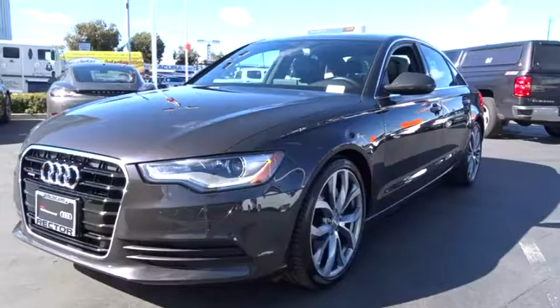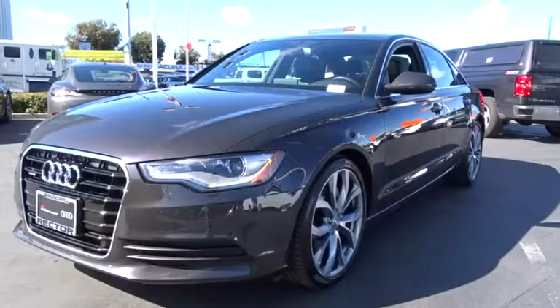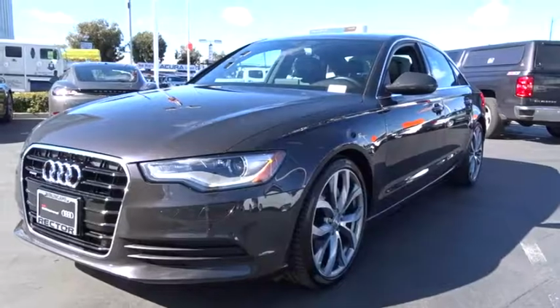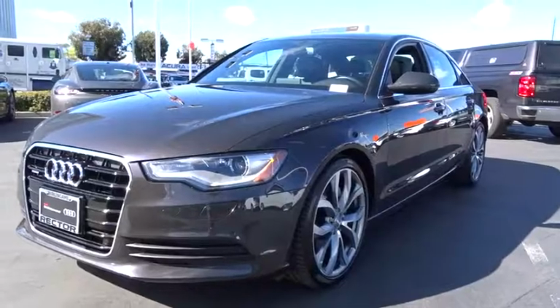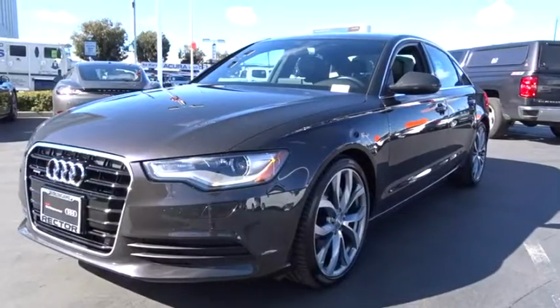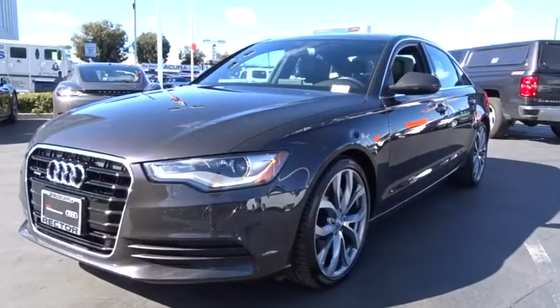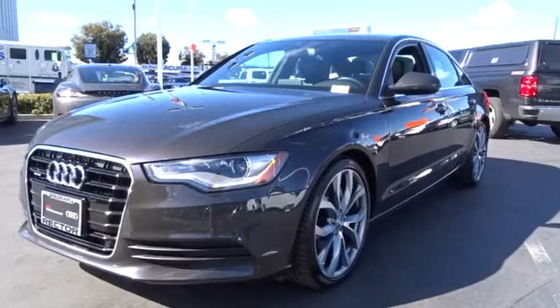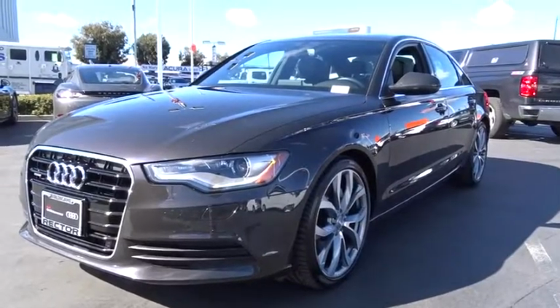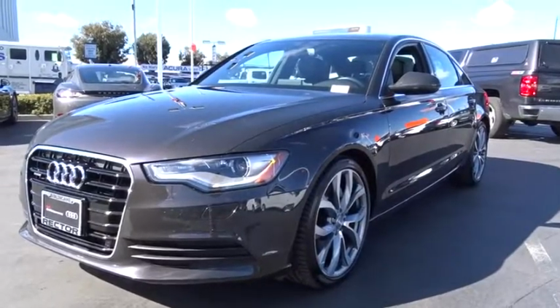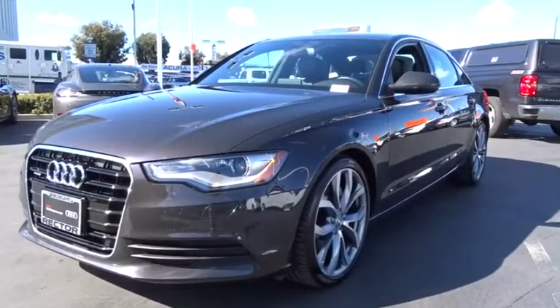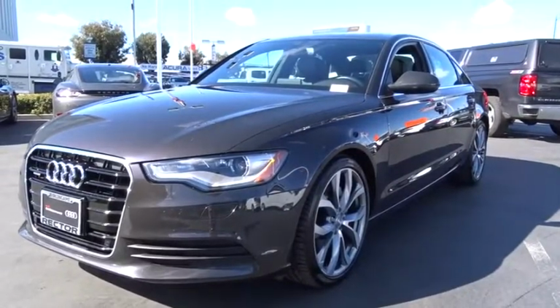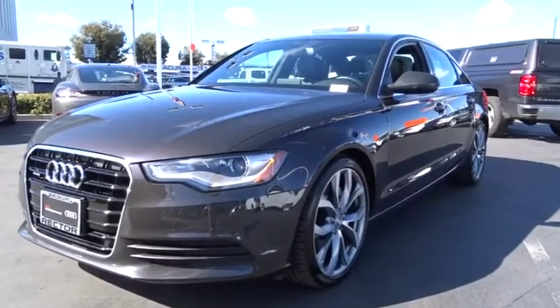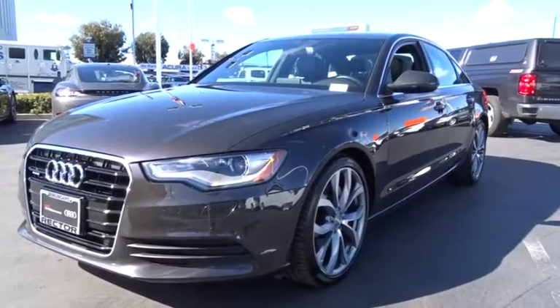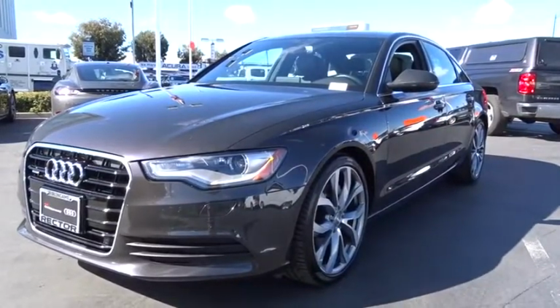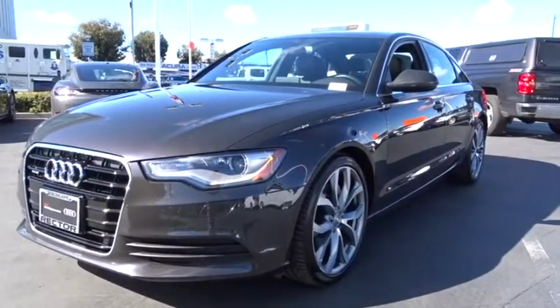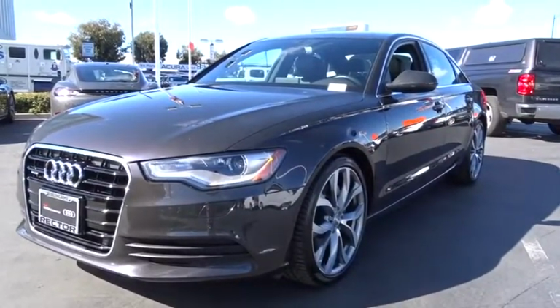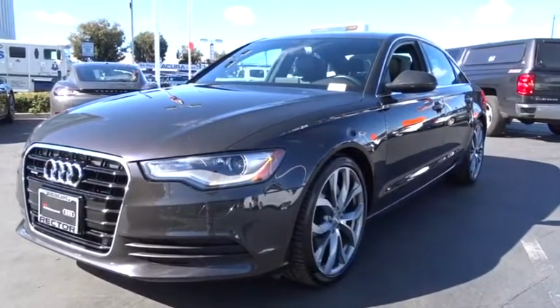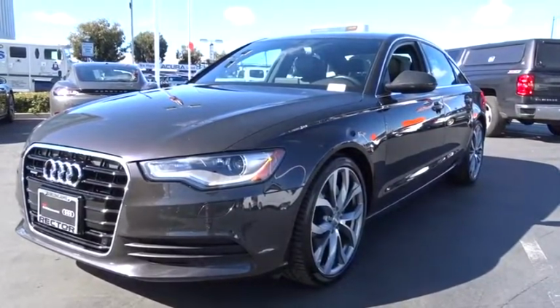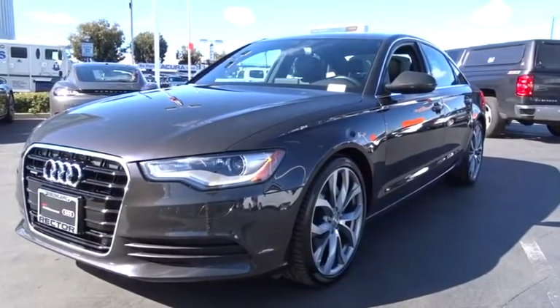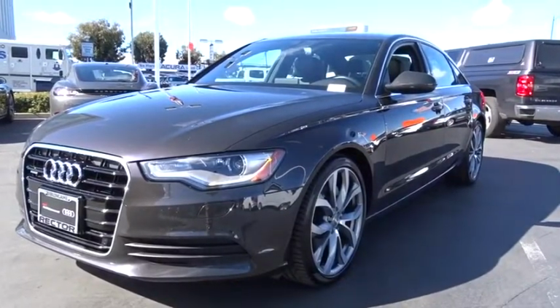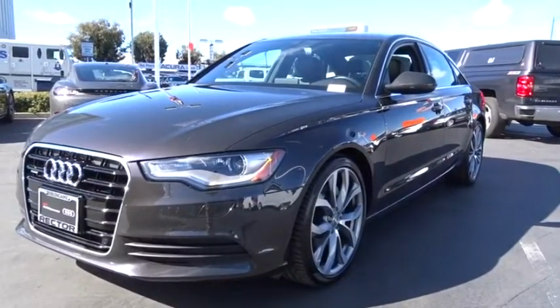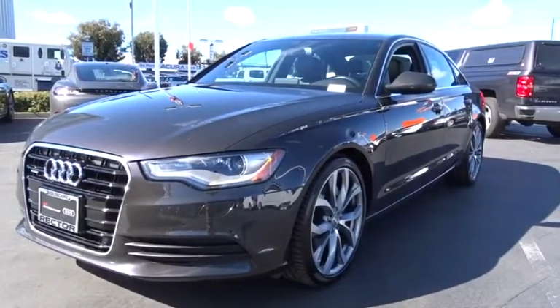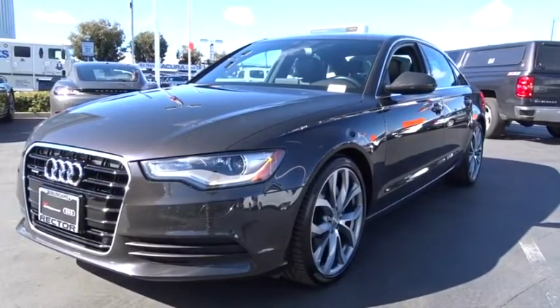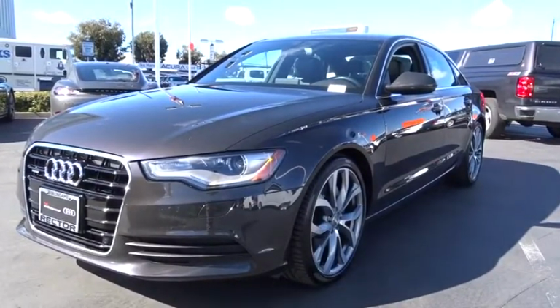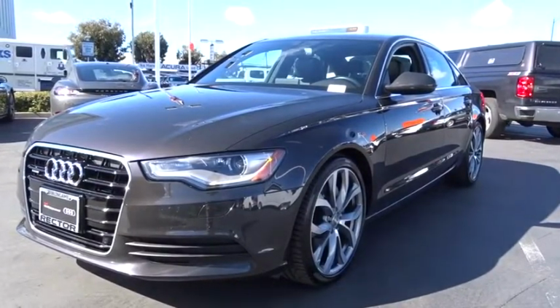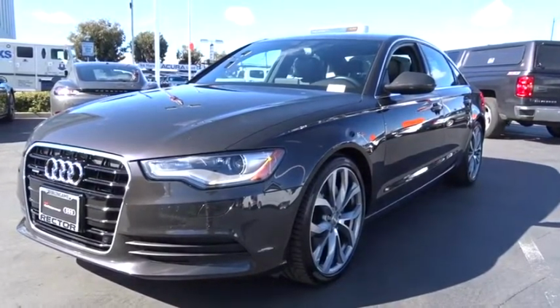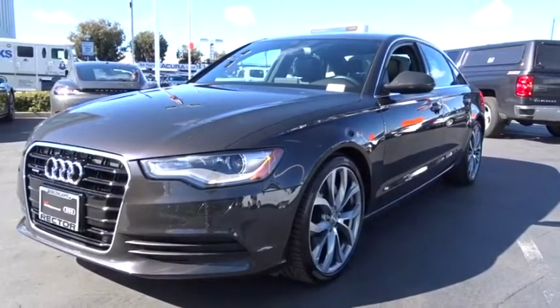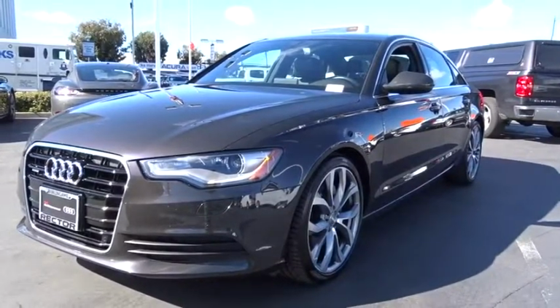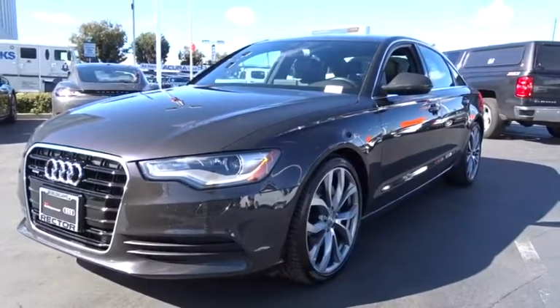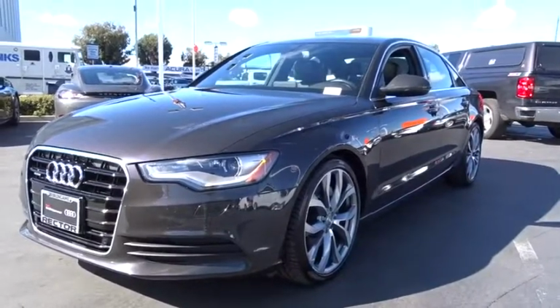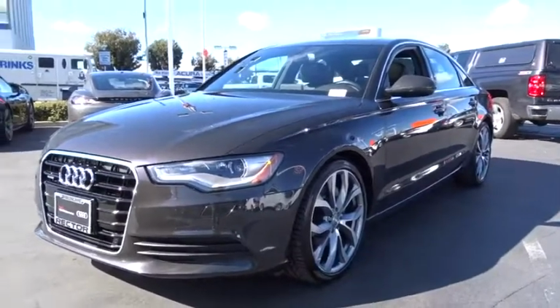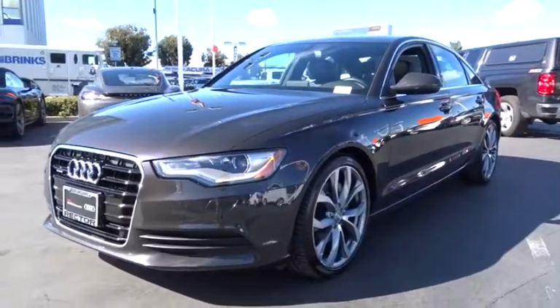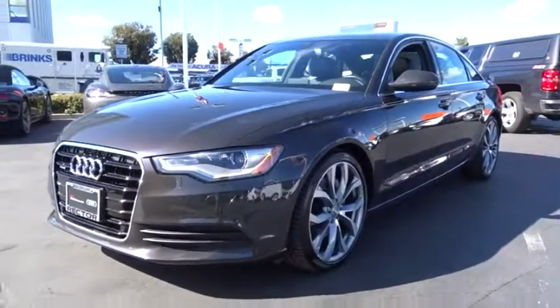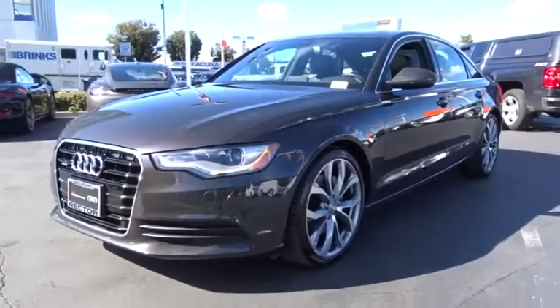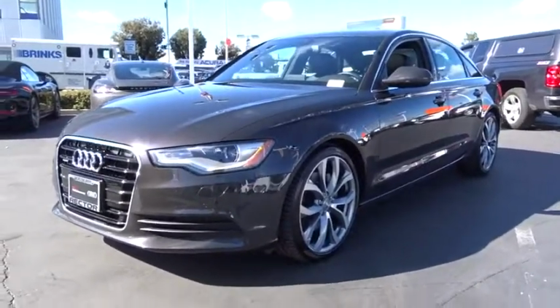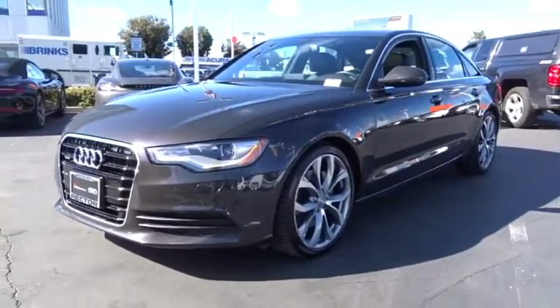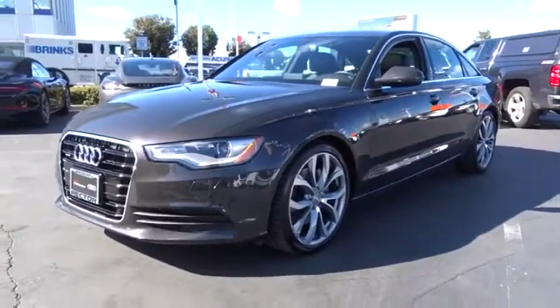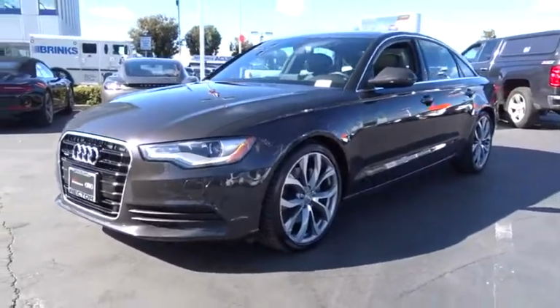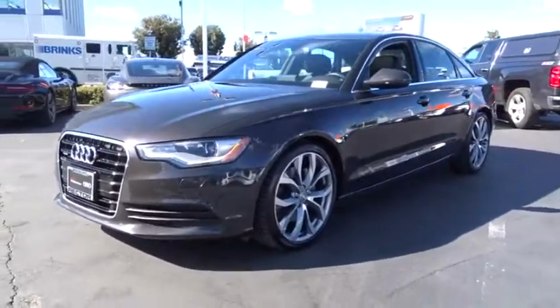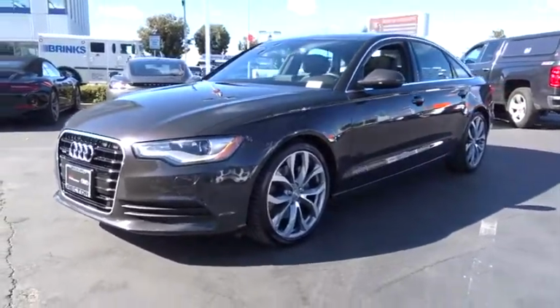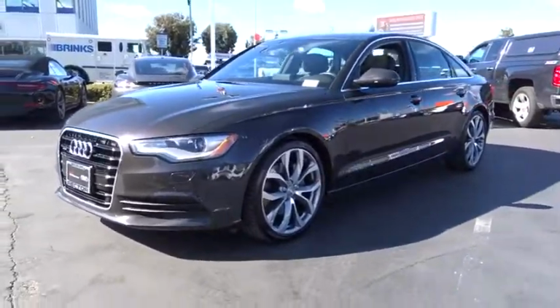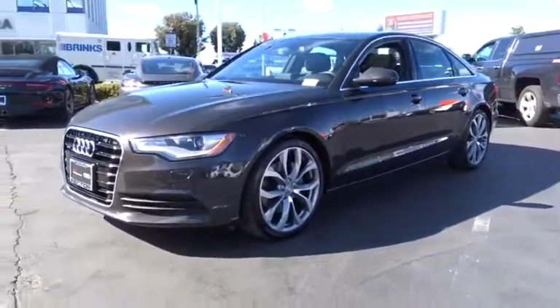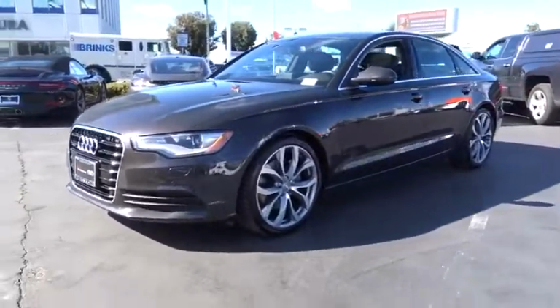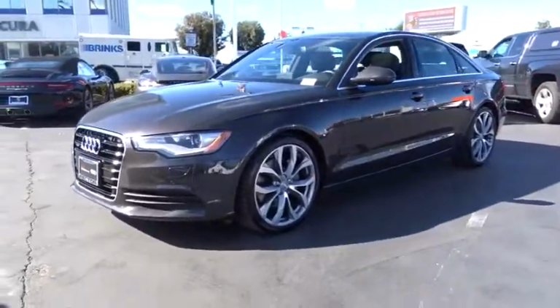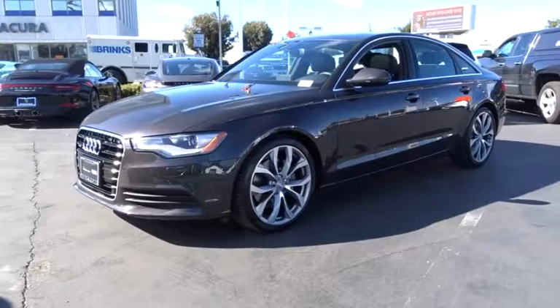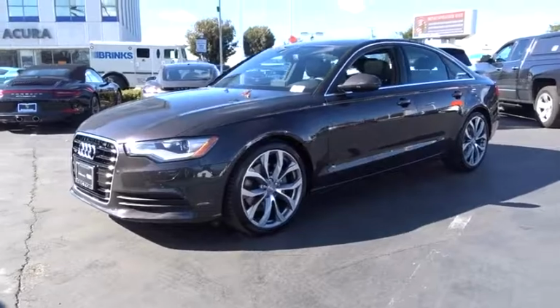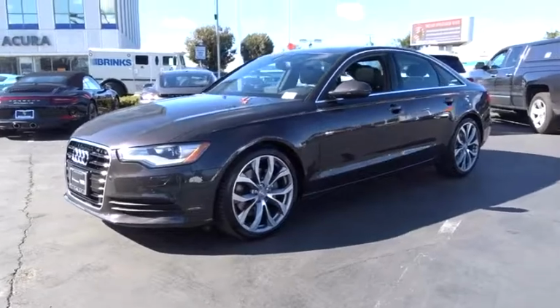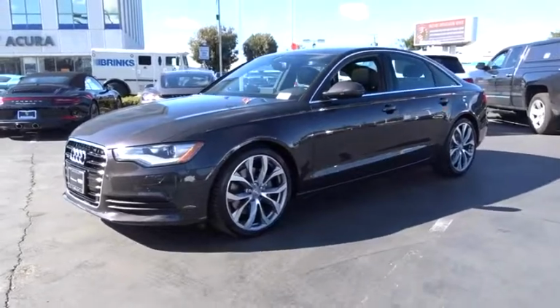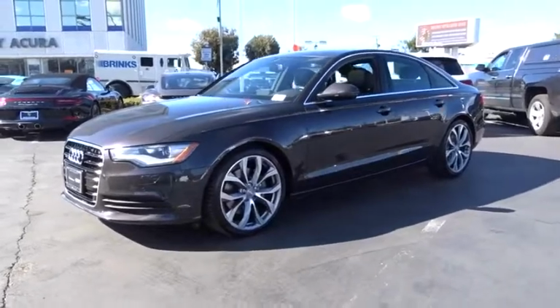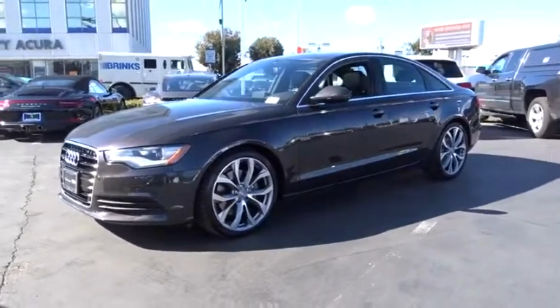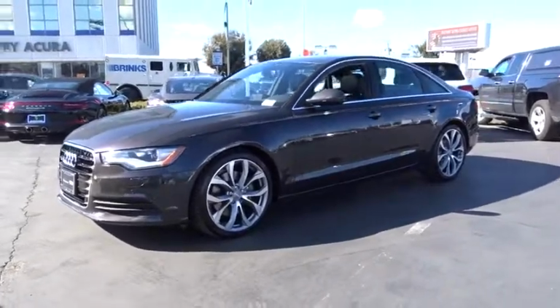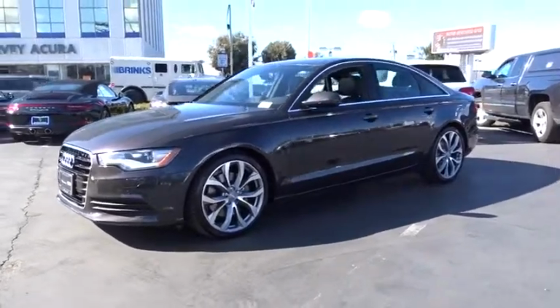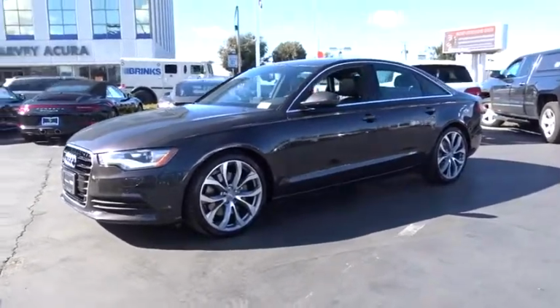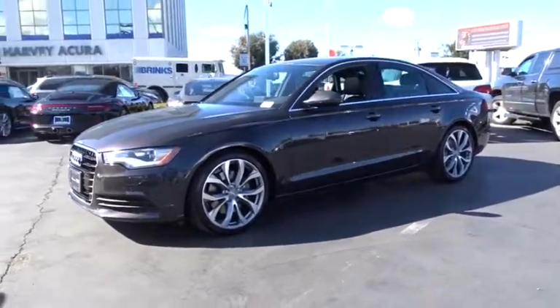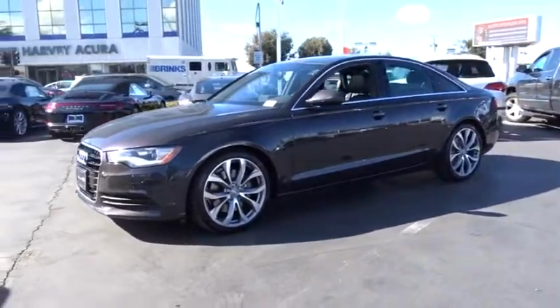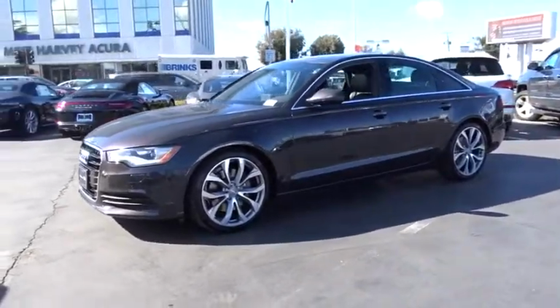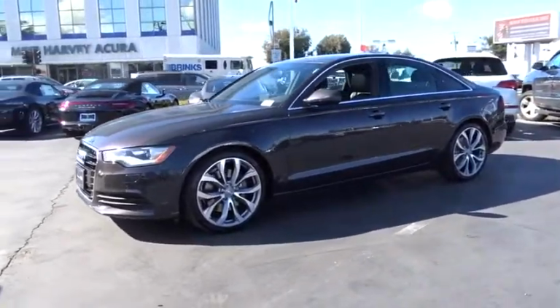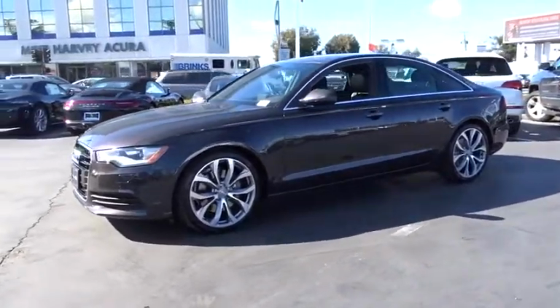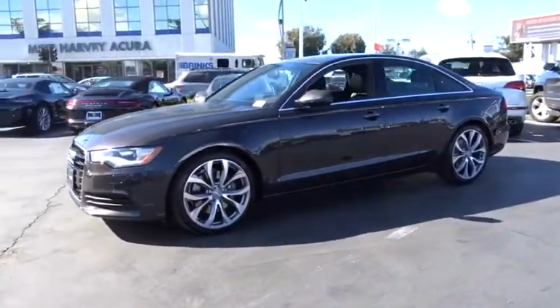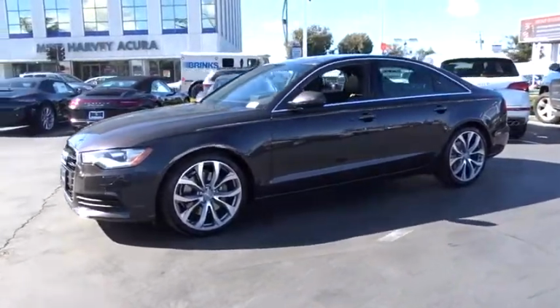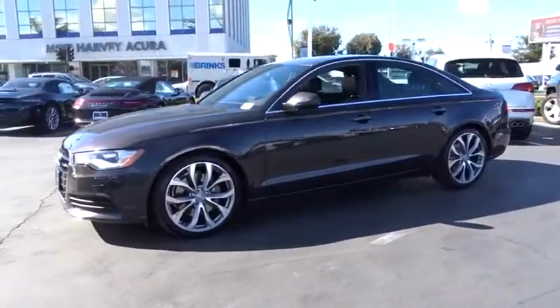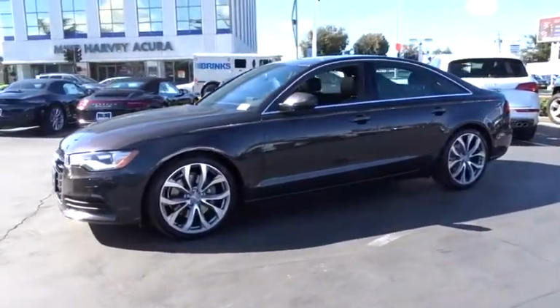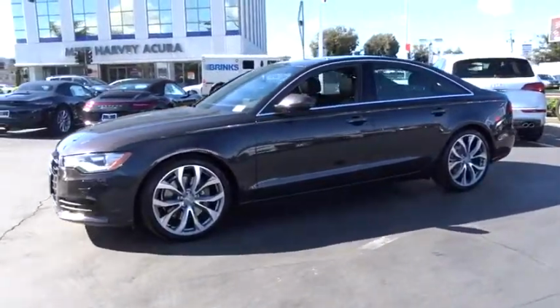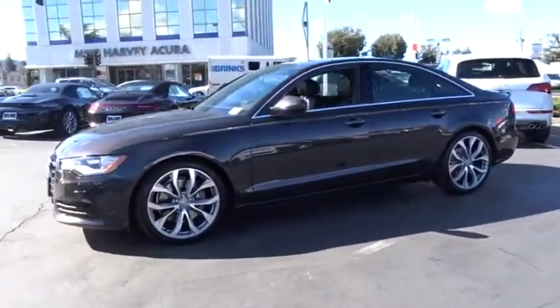The 2014 Audi A6. The large executive favorite, the Audi A6, remains a cornerstone of the market.